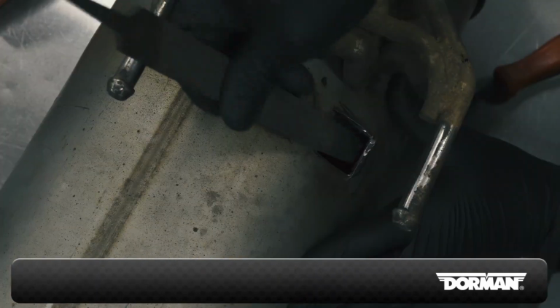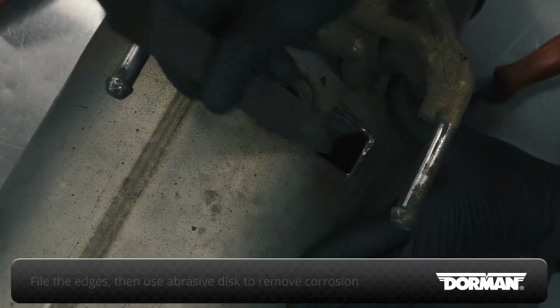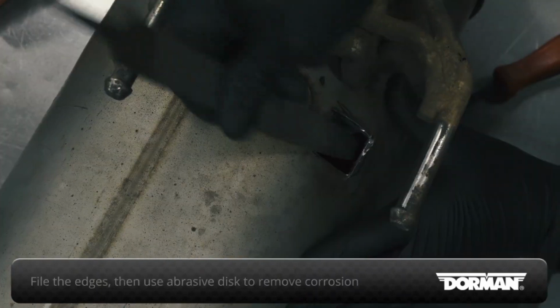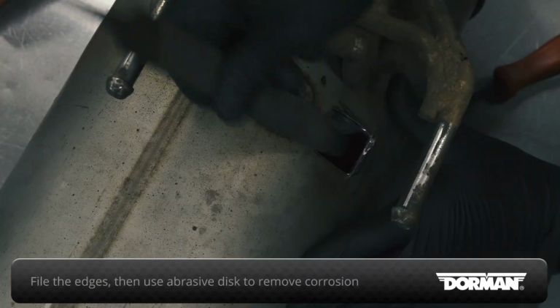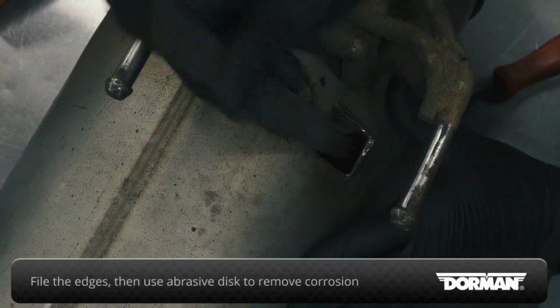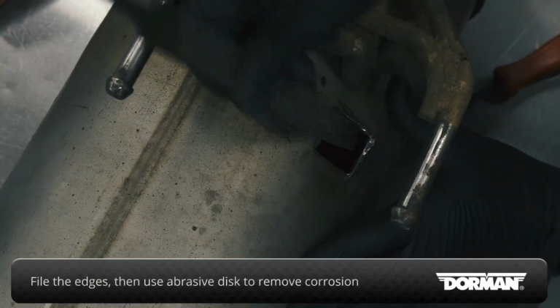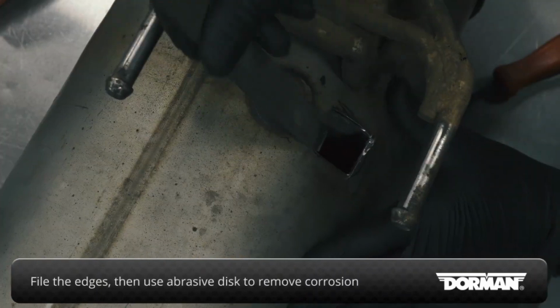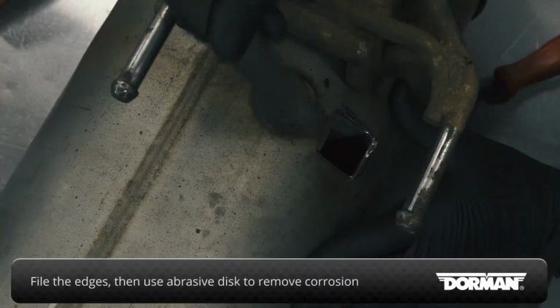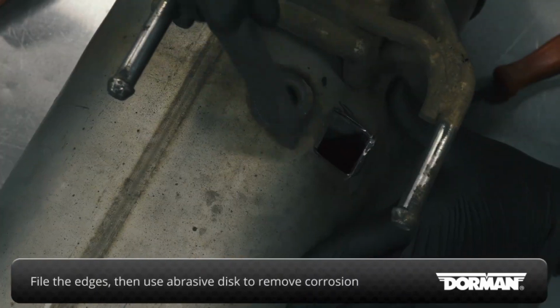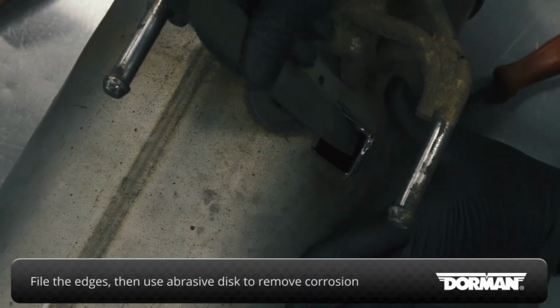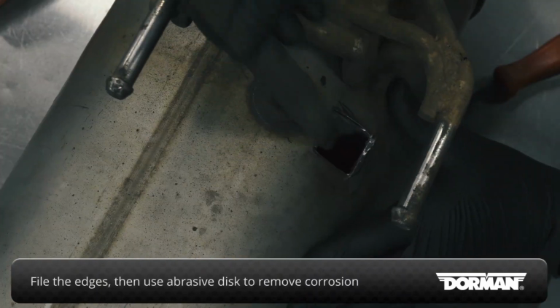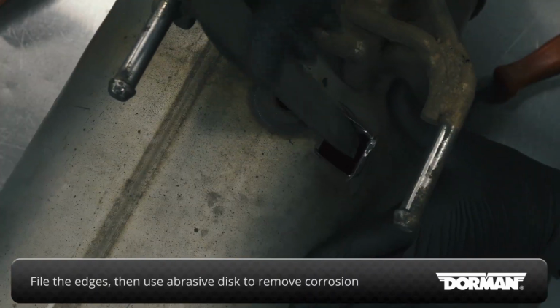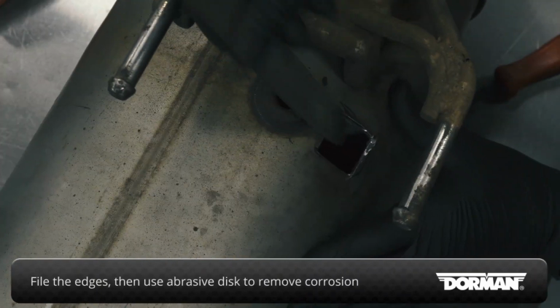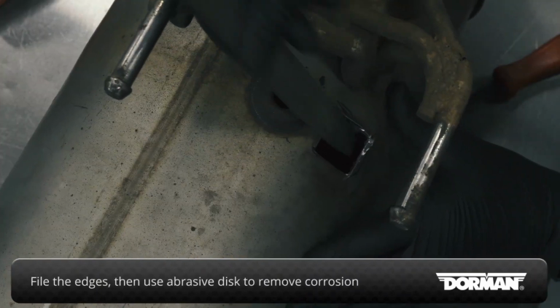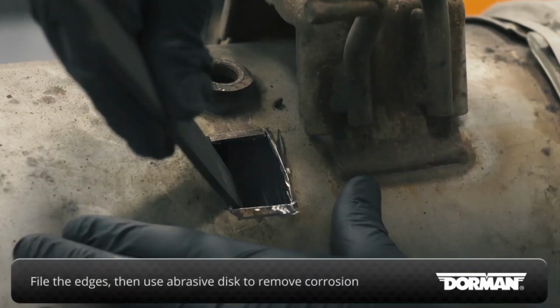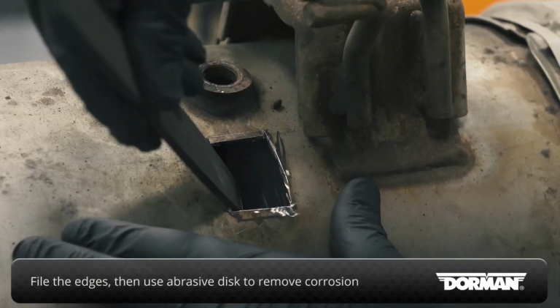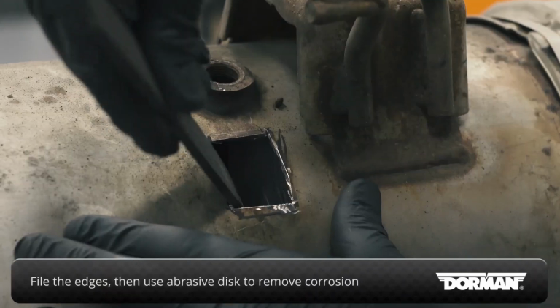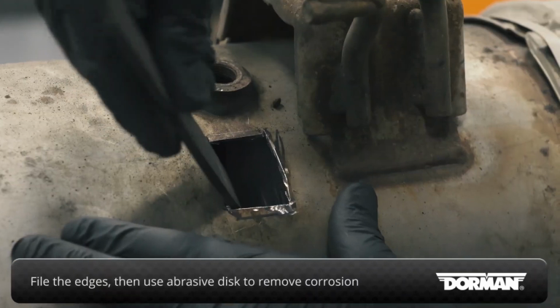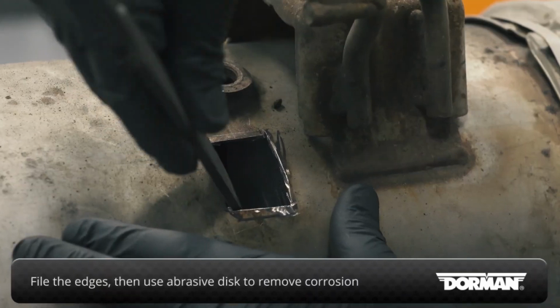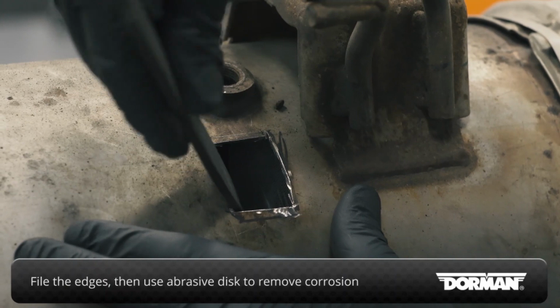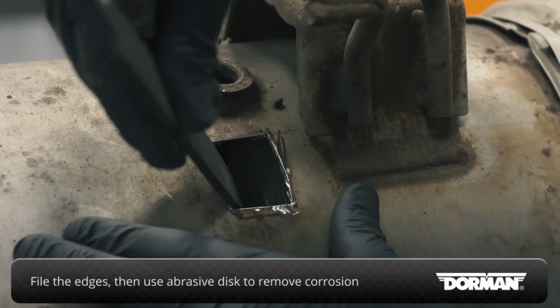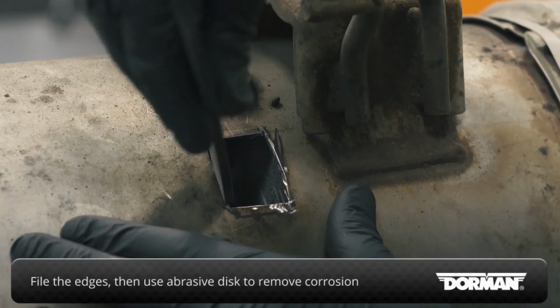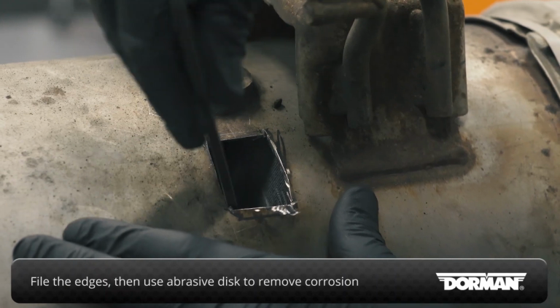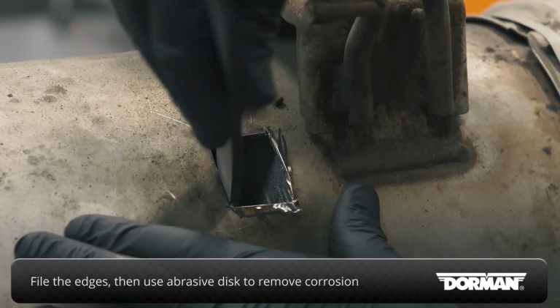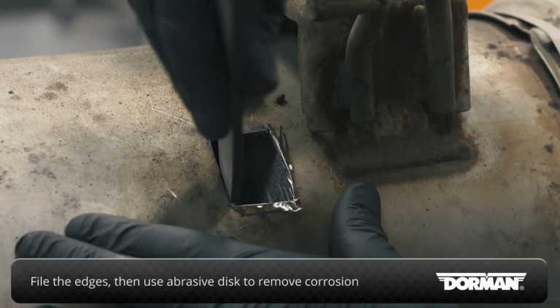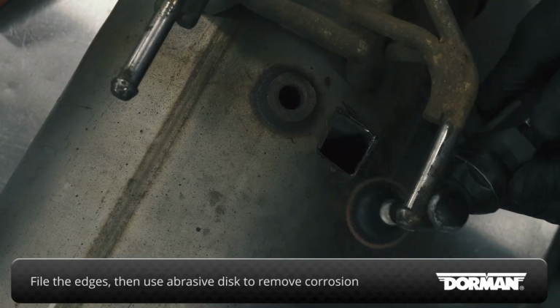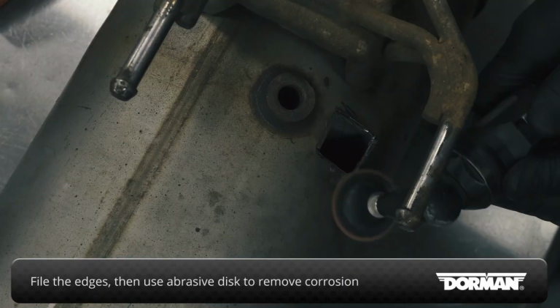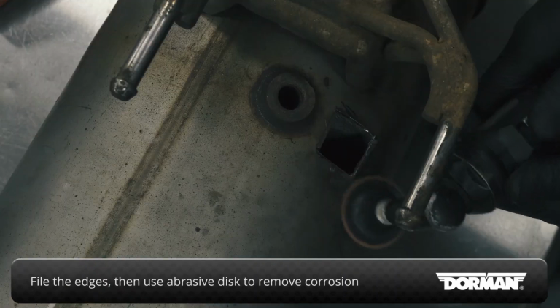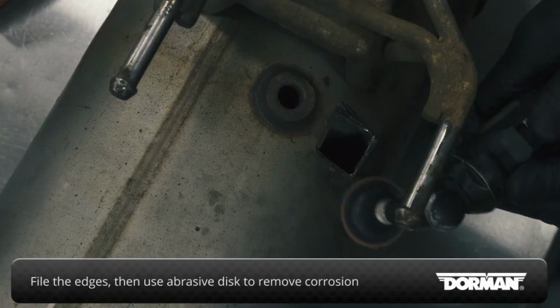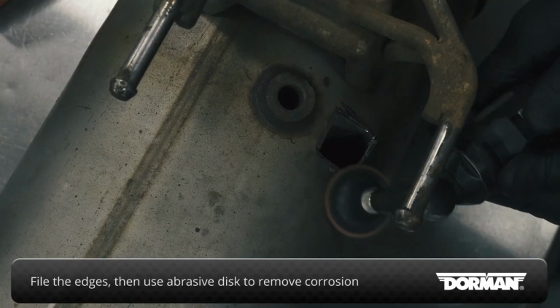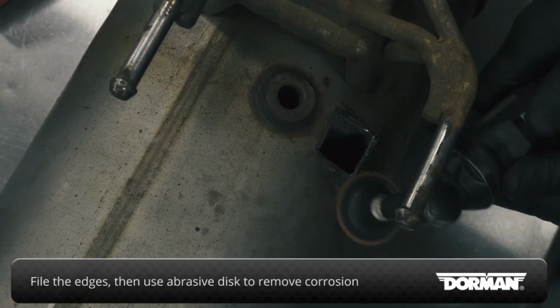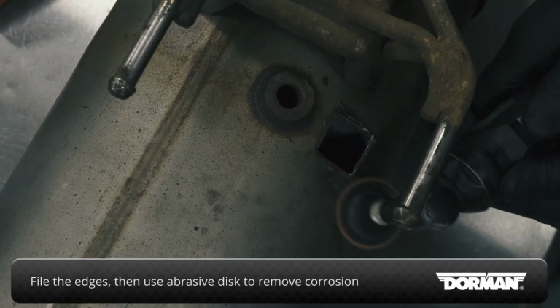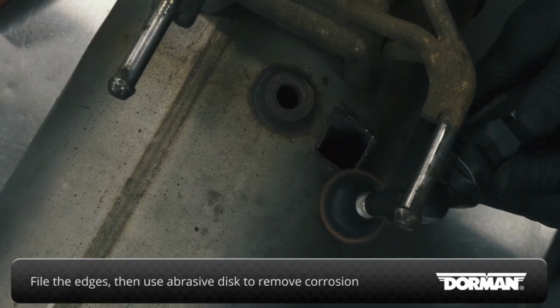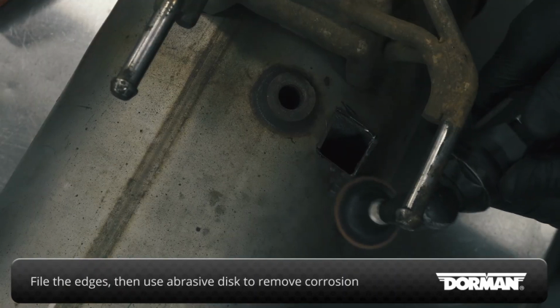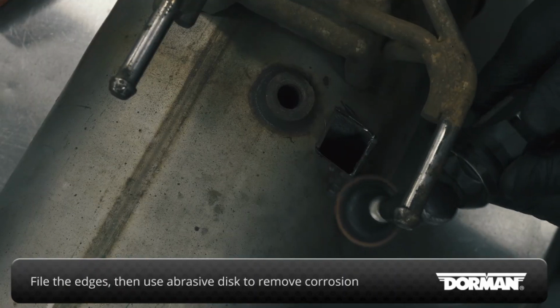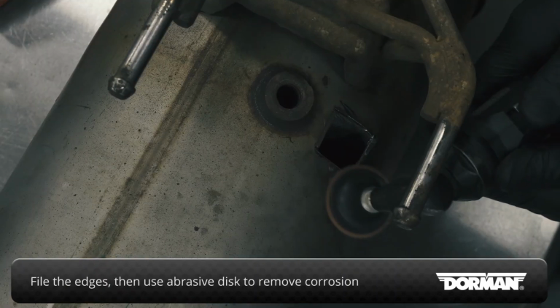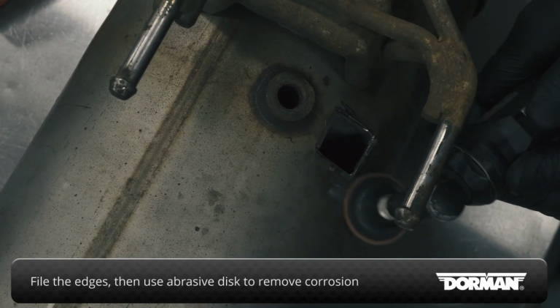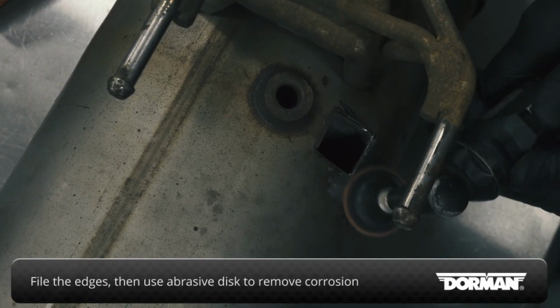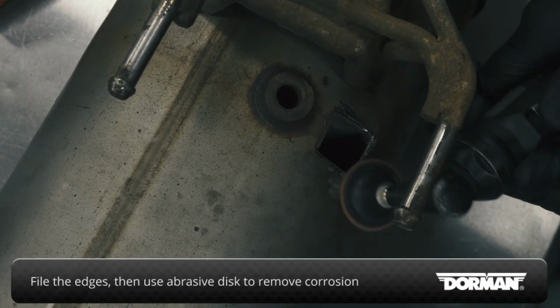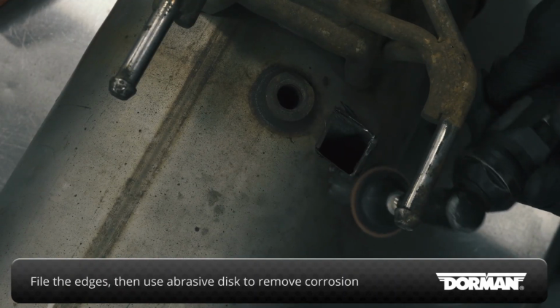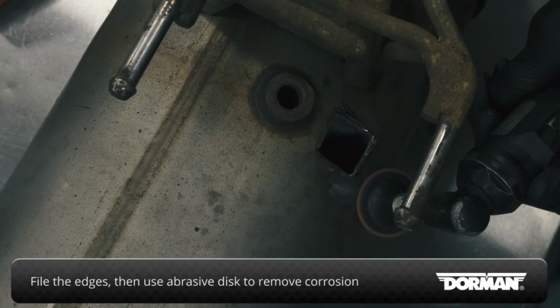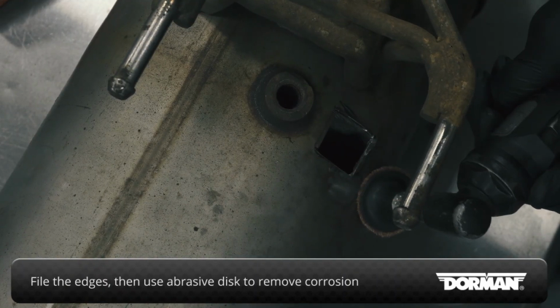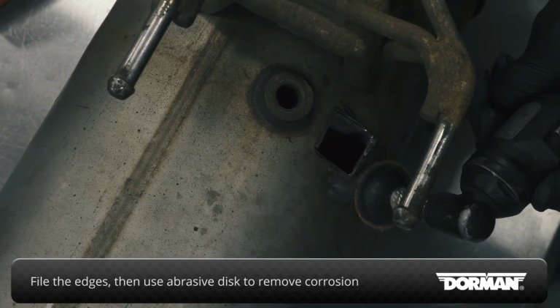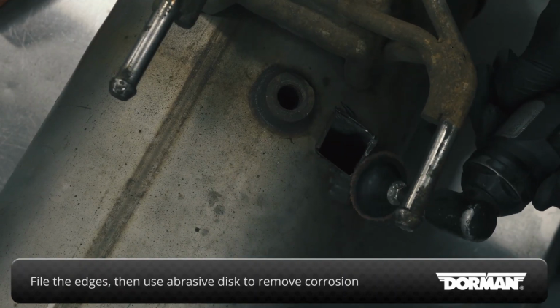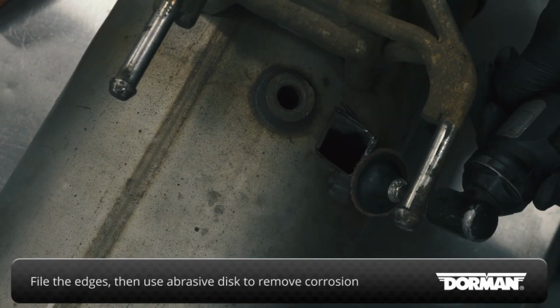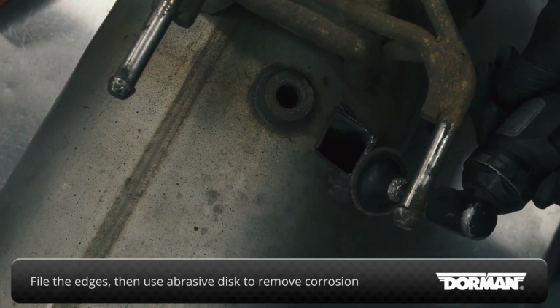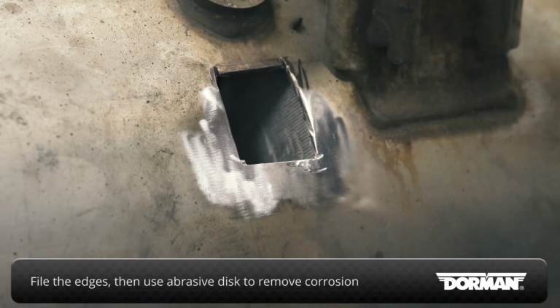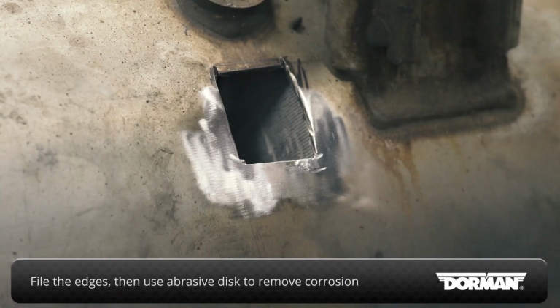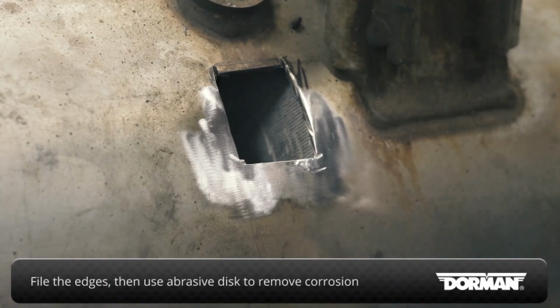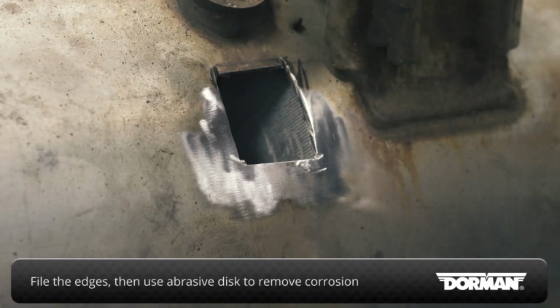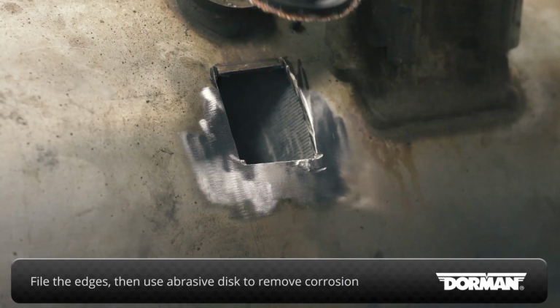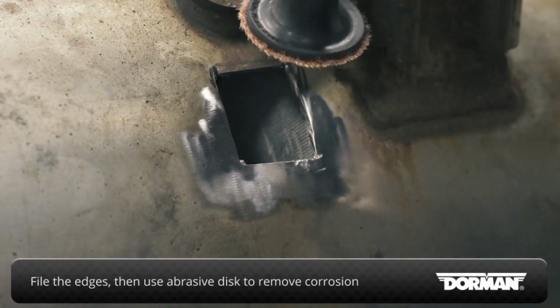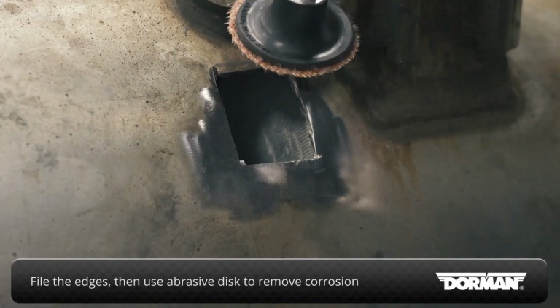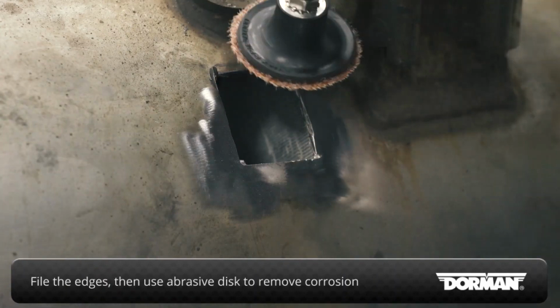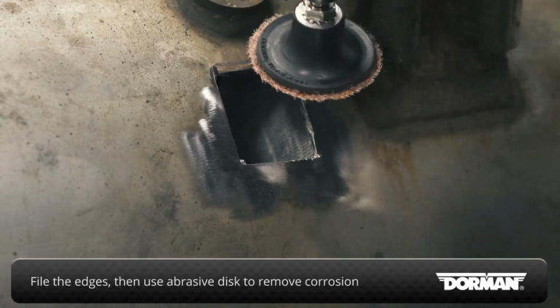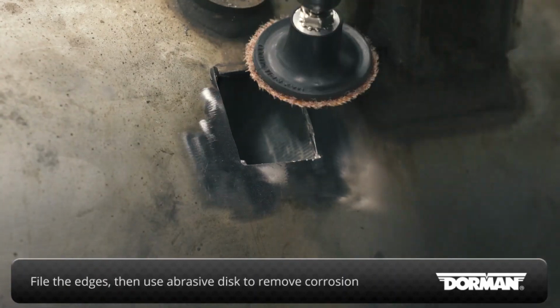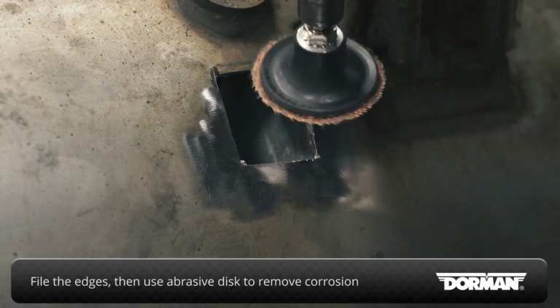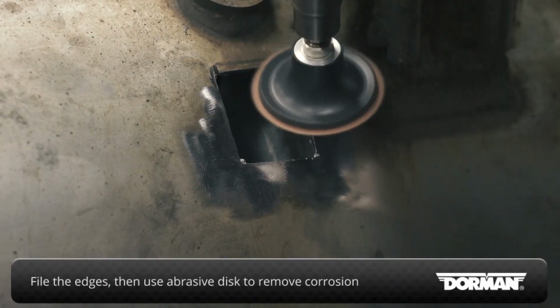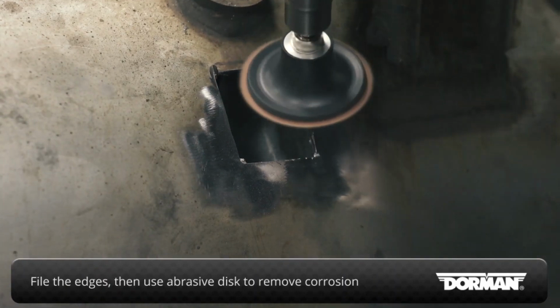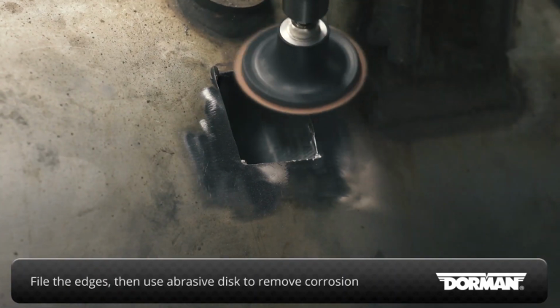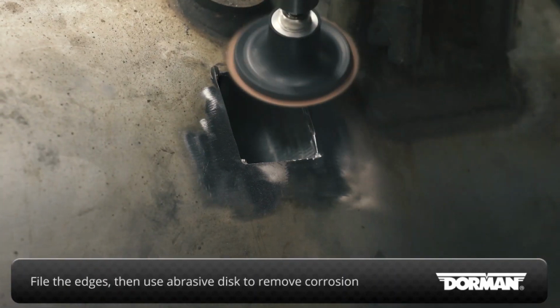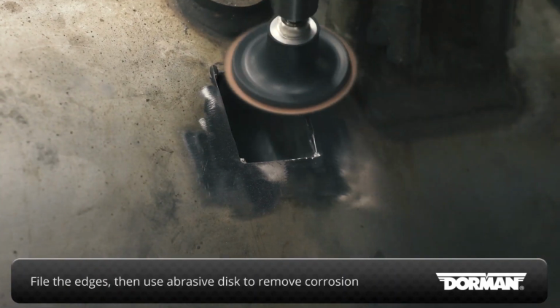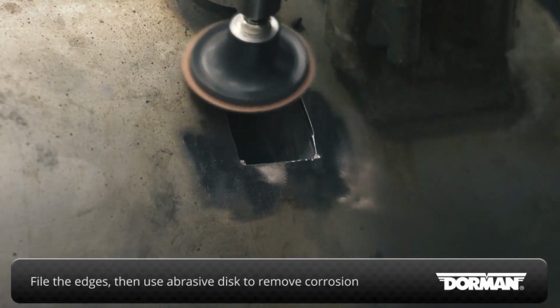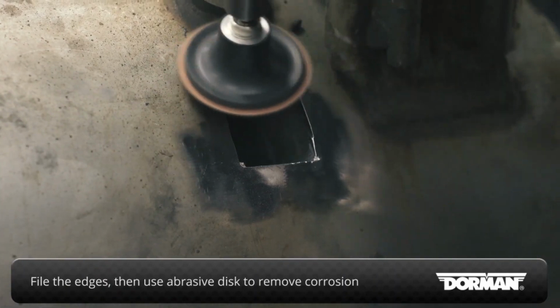File any burrs from the edges of the cuts, then use an abrasive disc to remove any corrosion from the area to be welded.